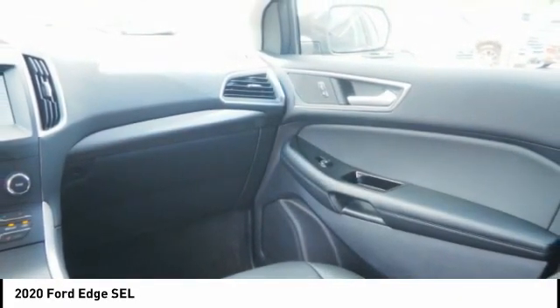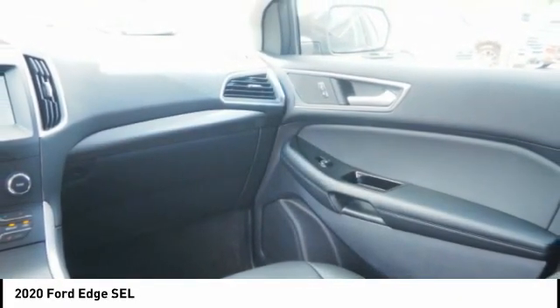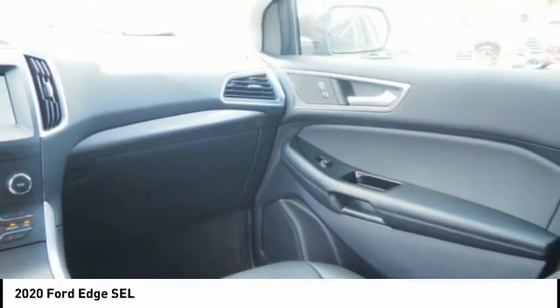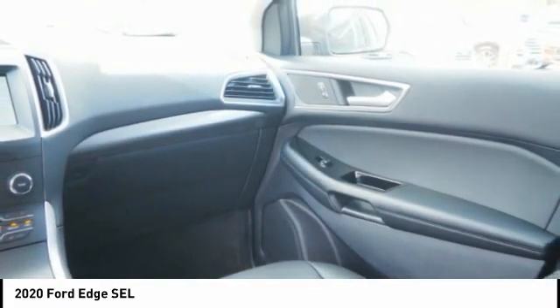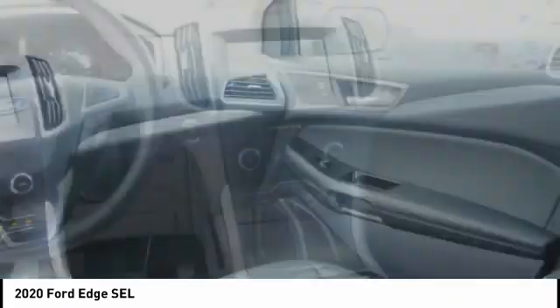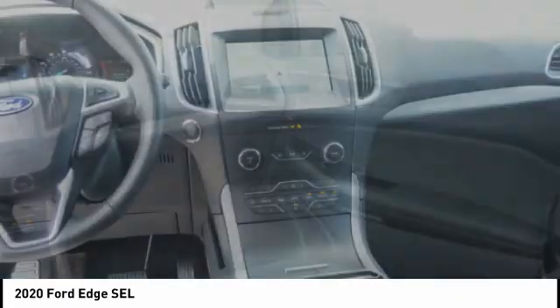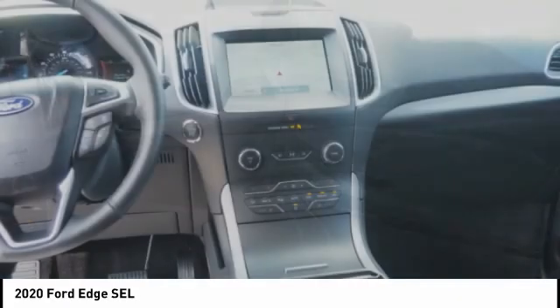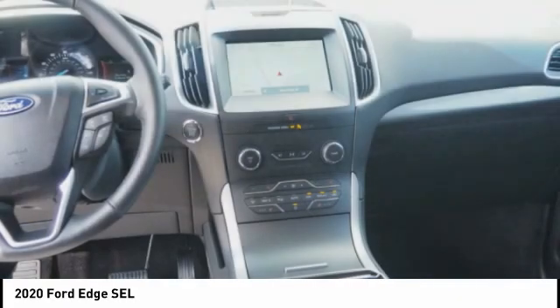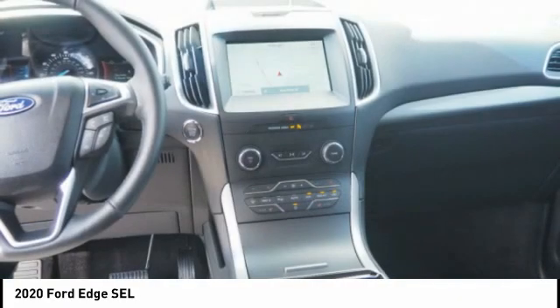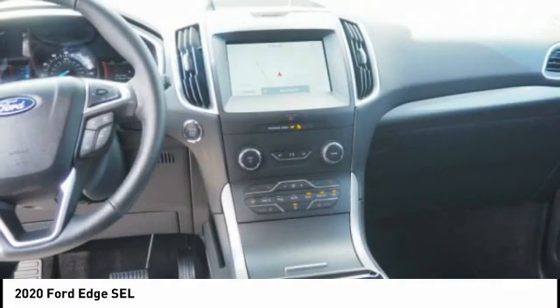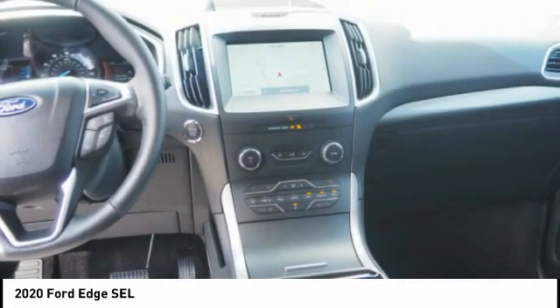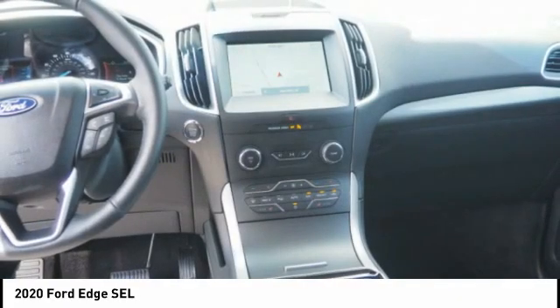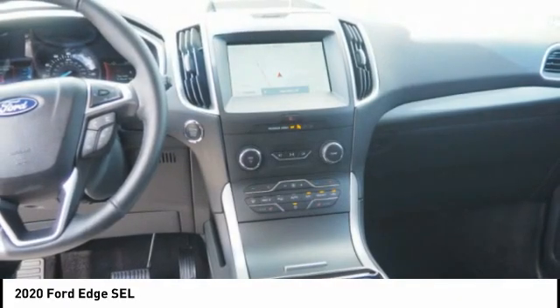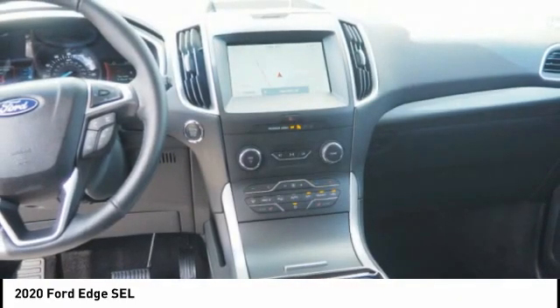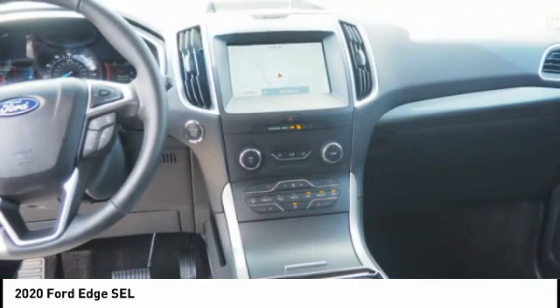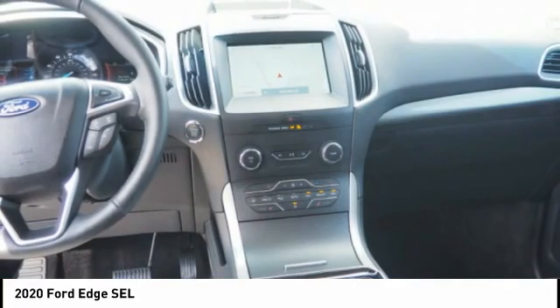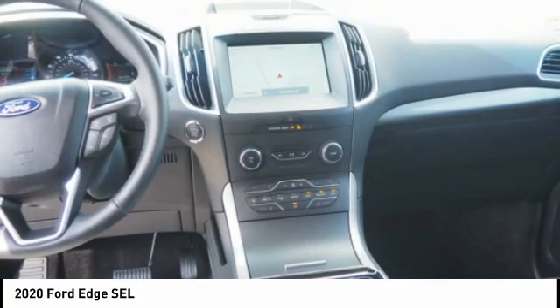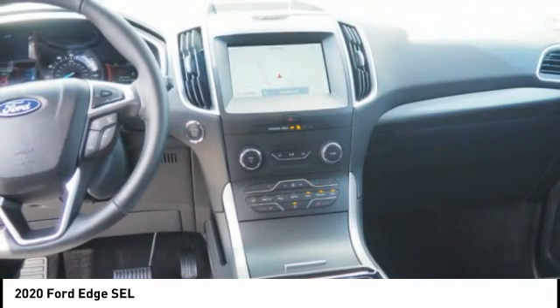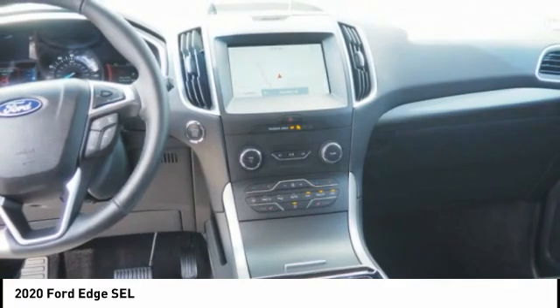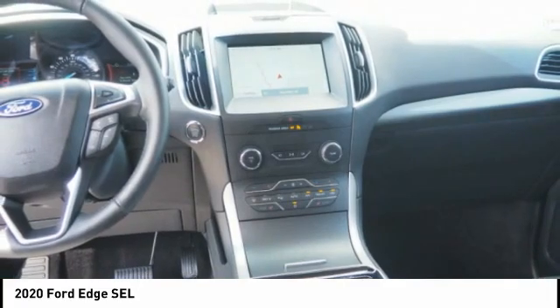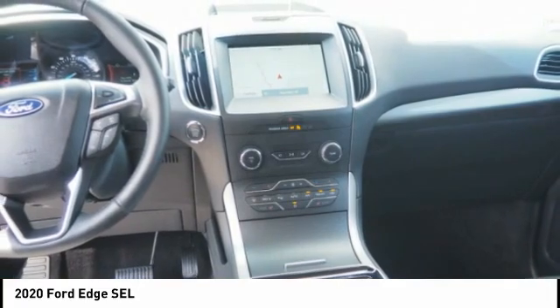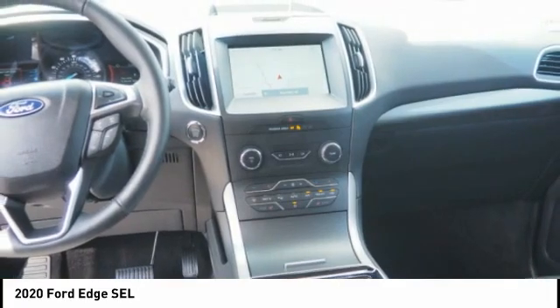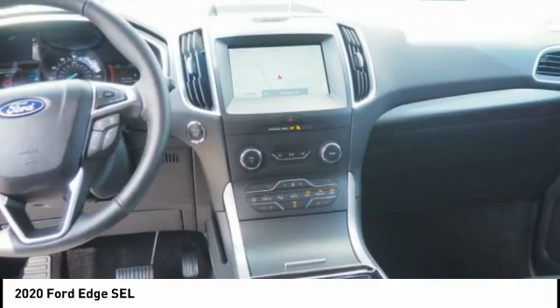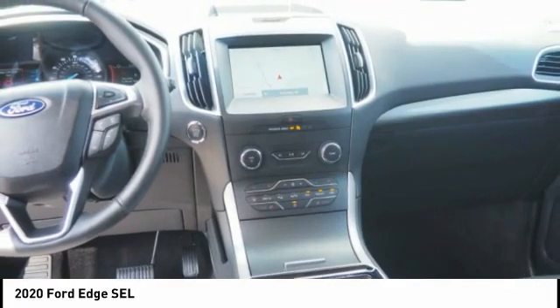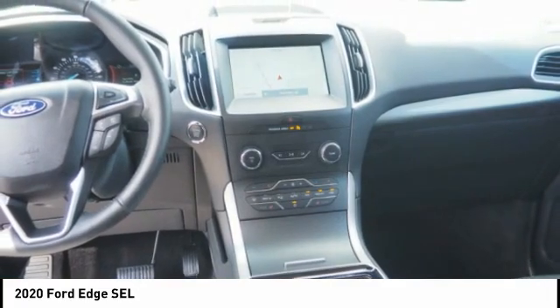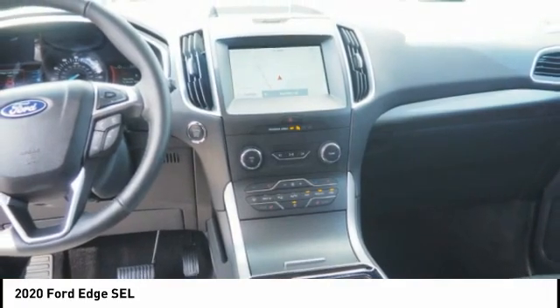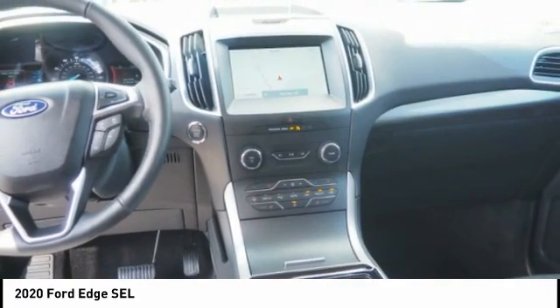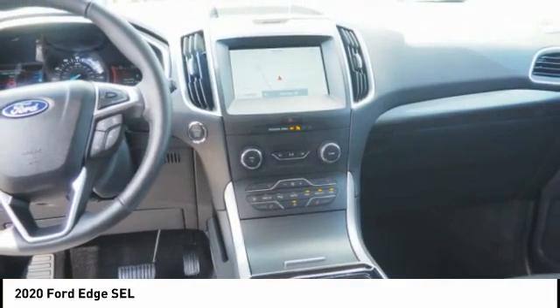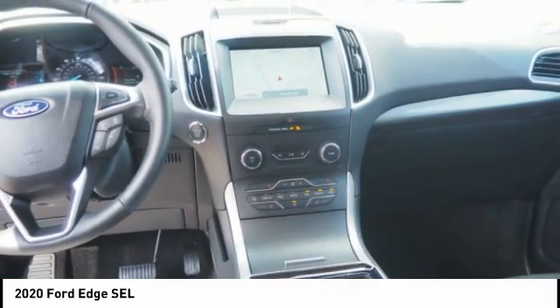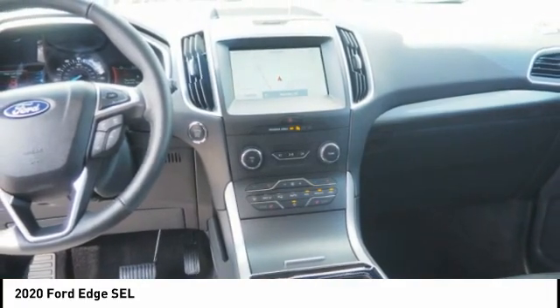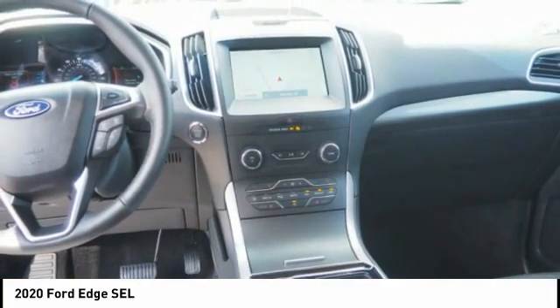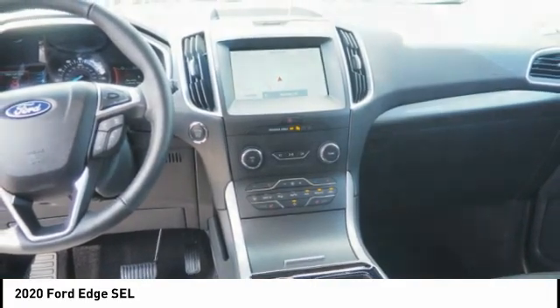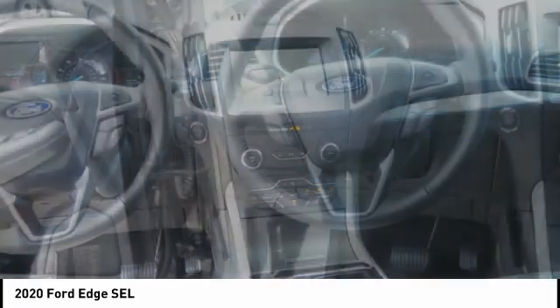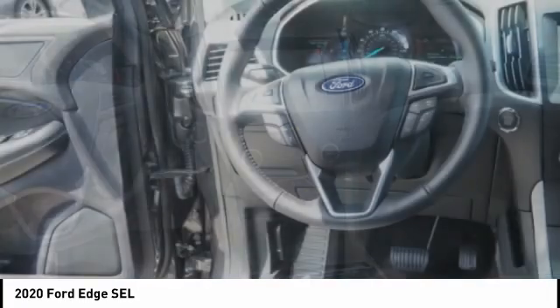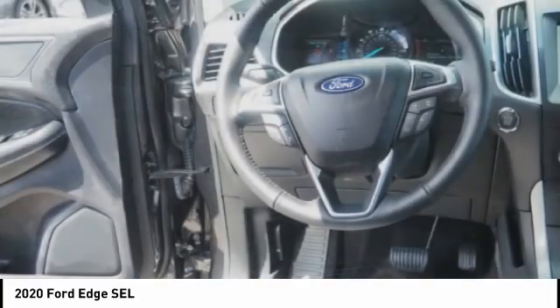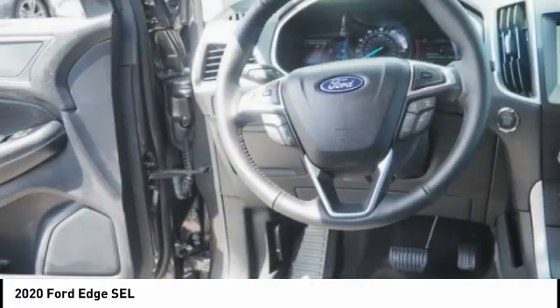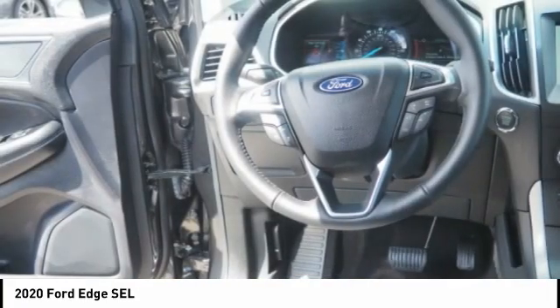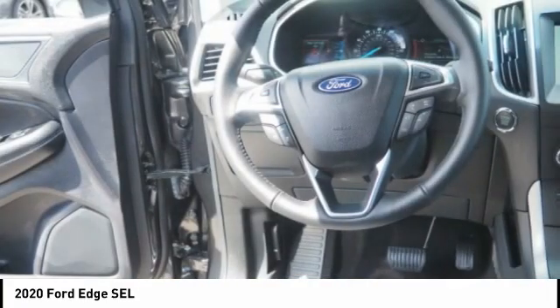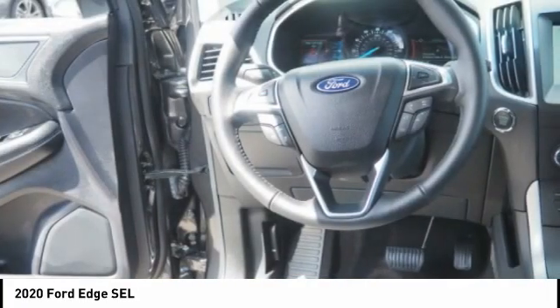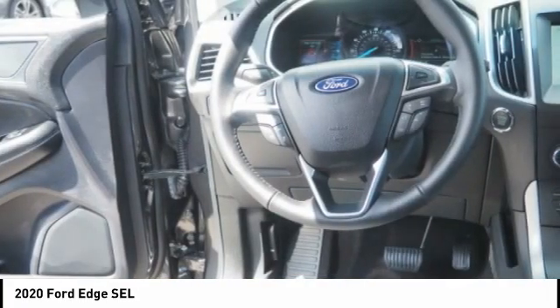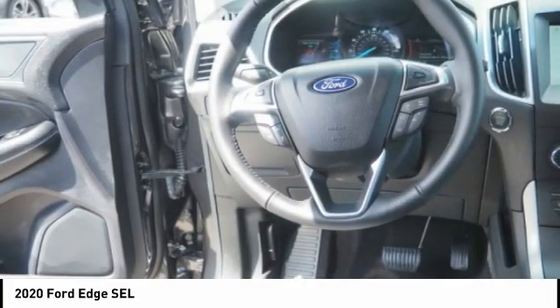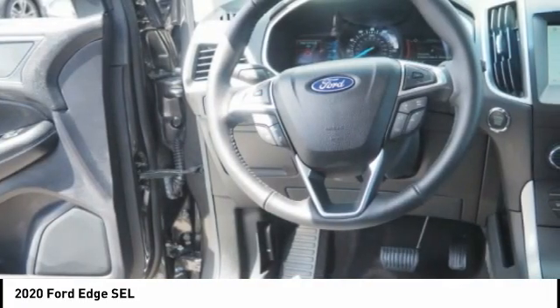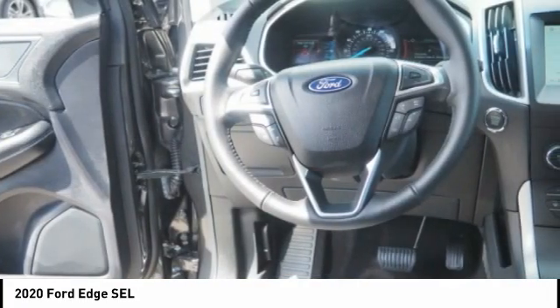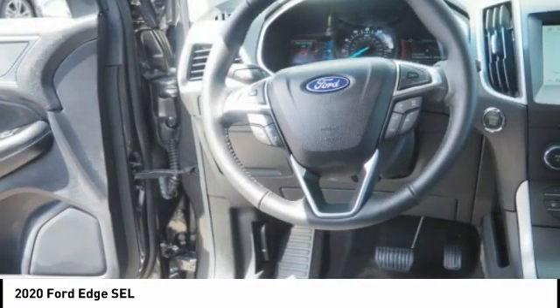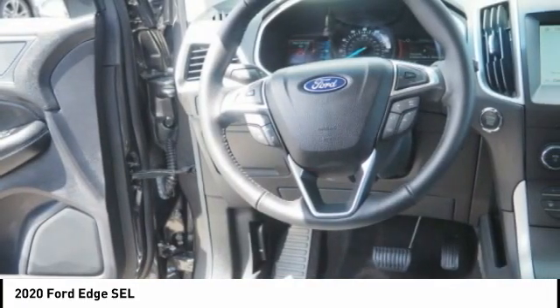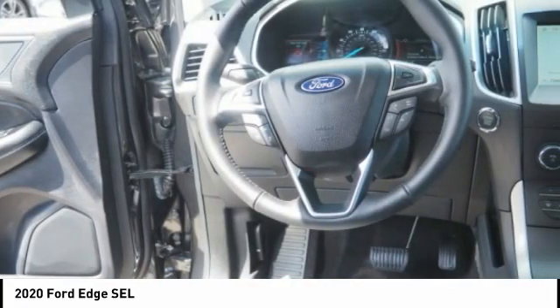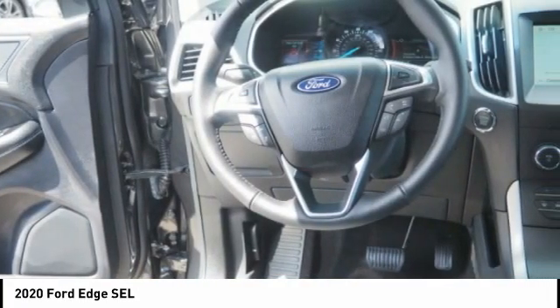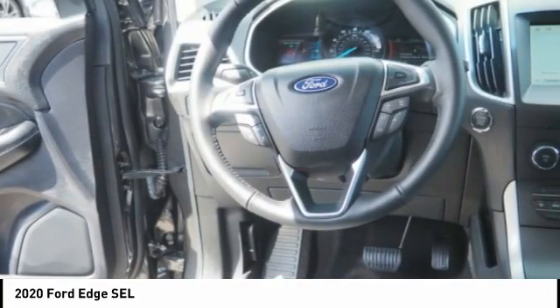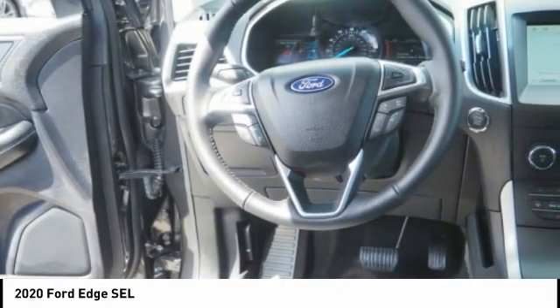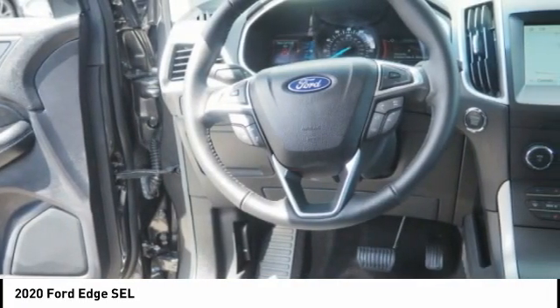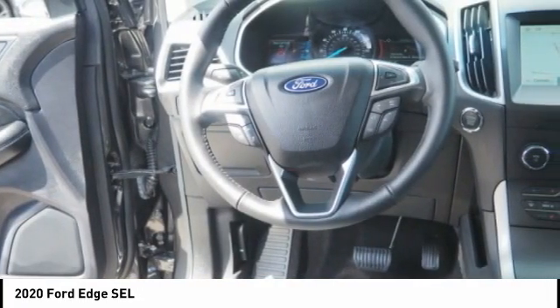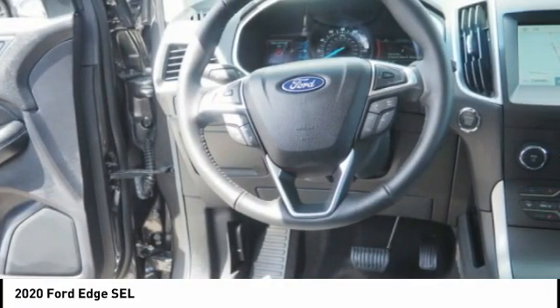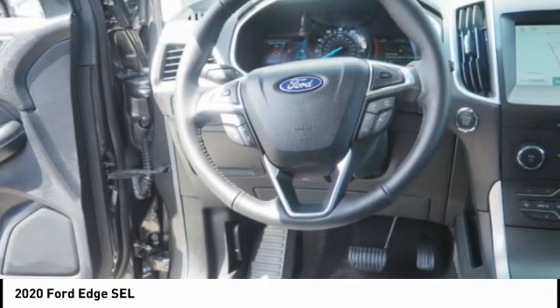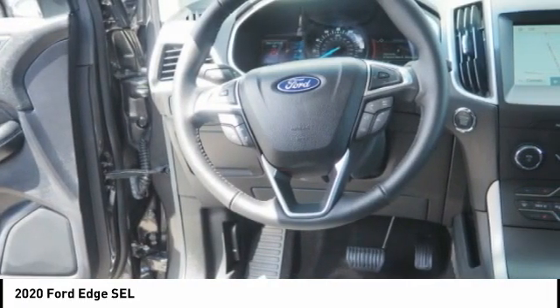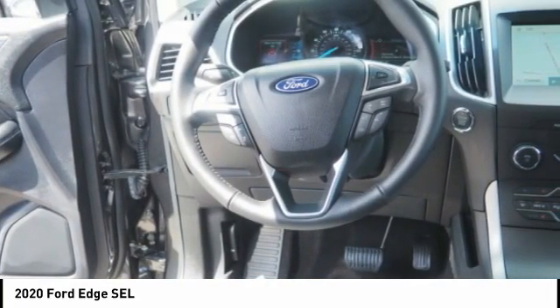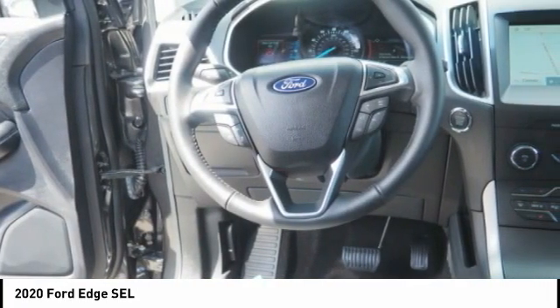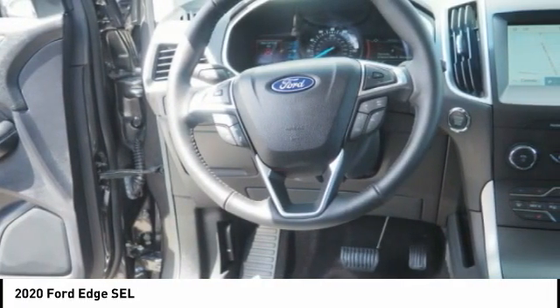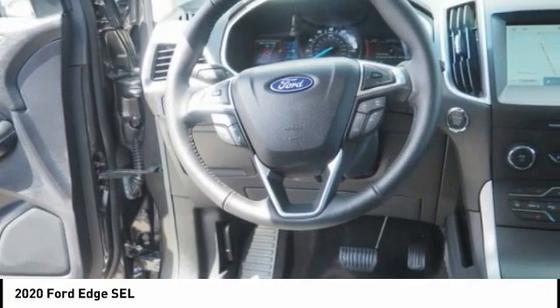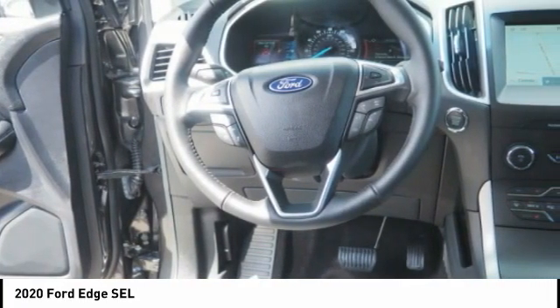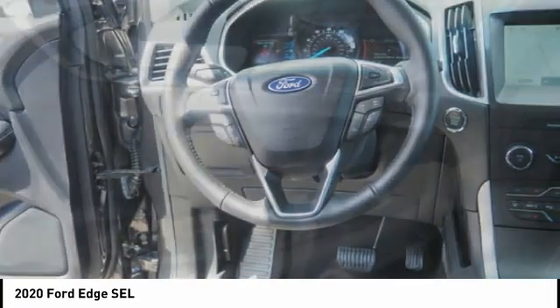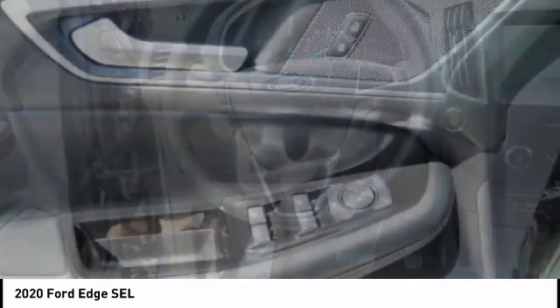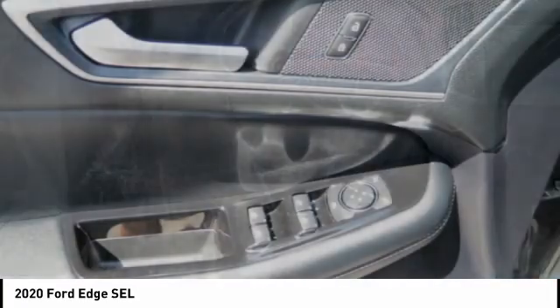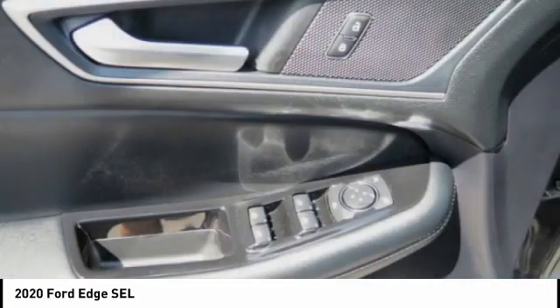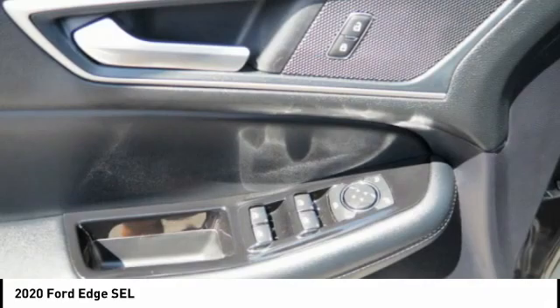Autonomous braking. This beauty is sure to make you the talk of the neighborhood, so call or drop in for a test drive today.